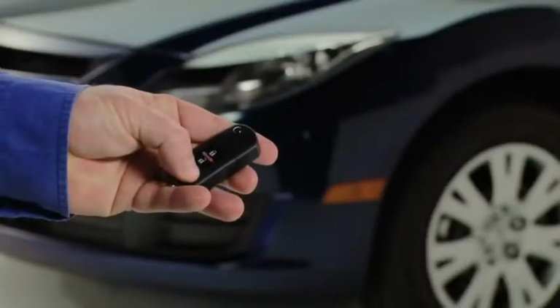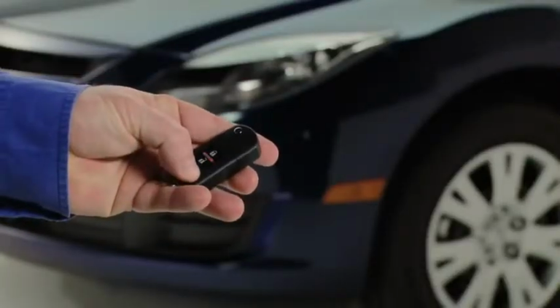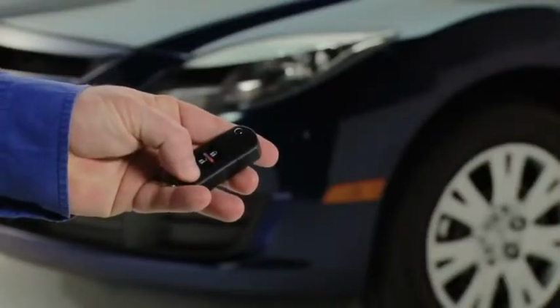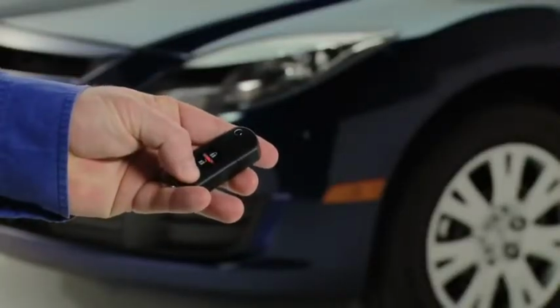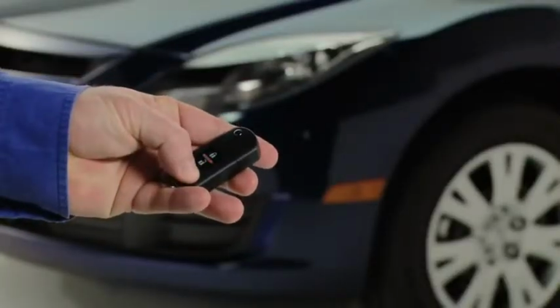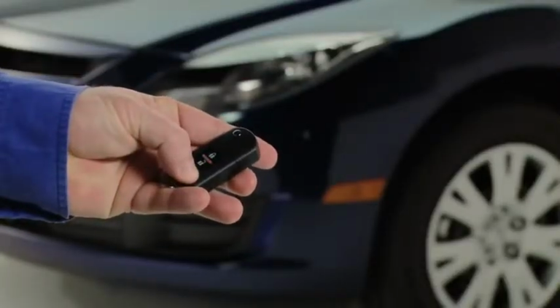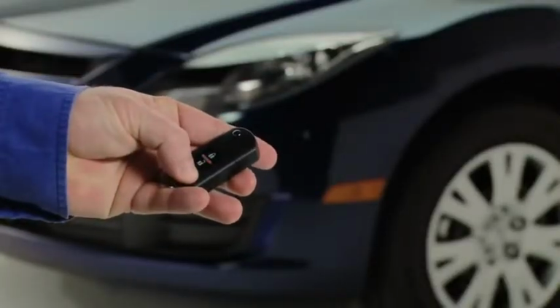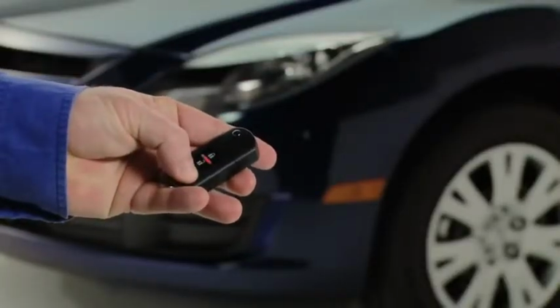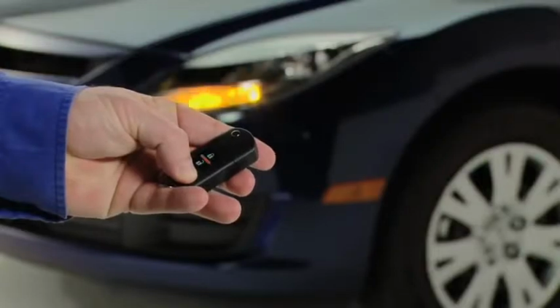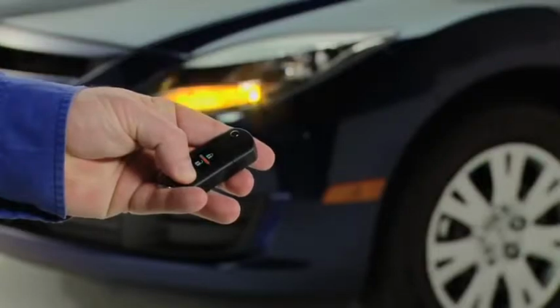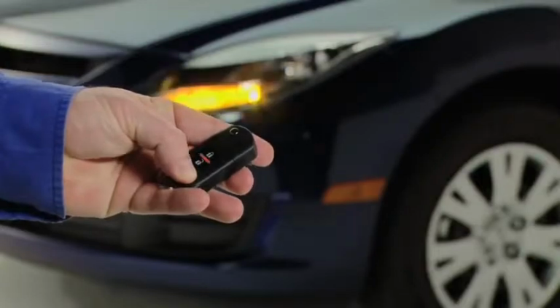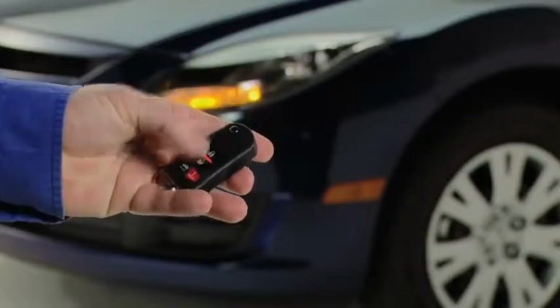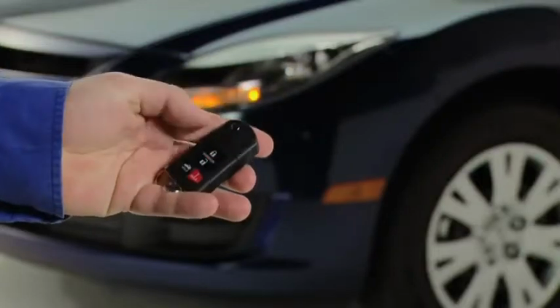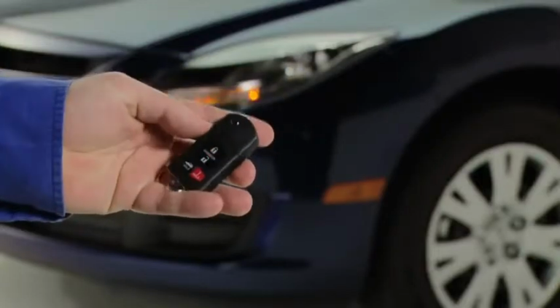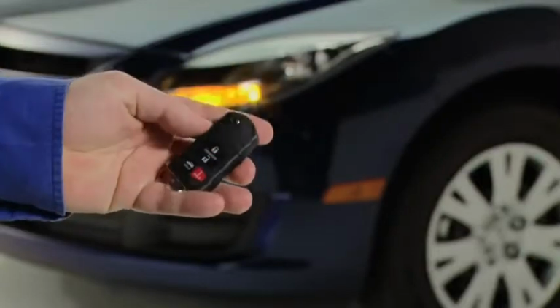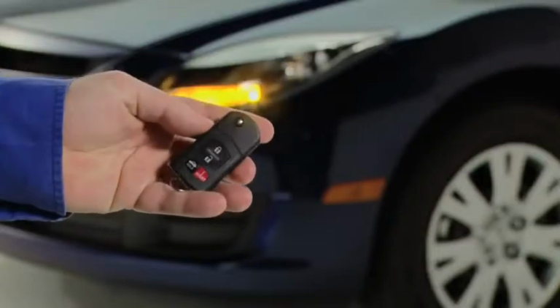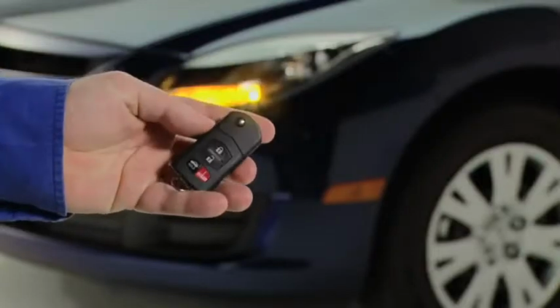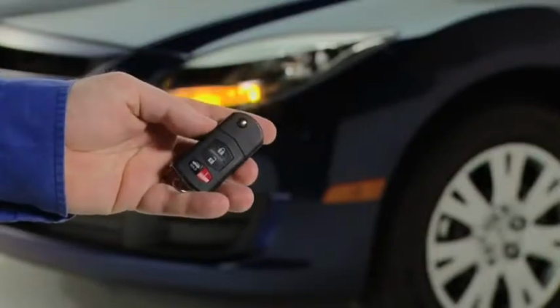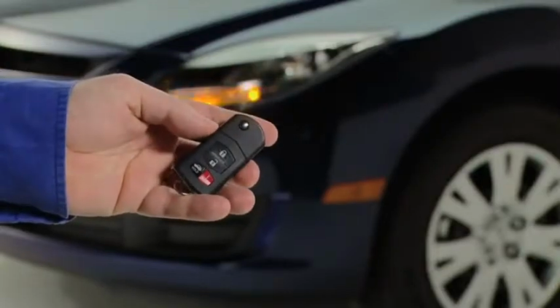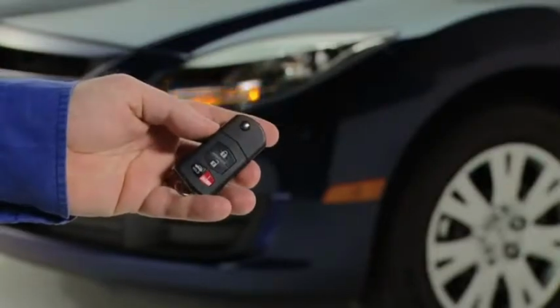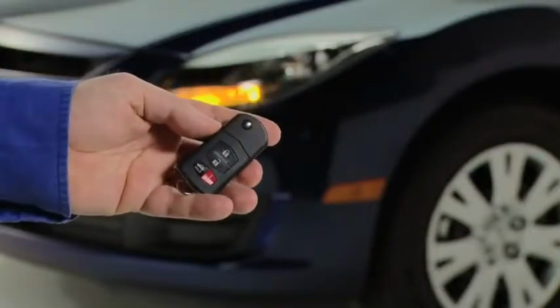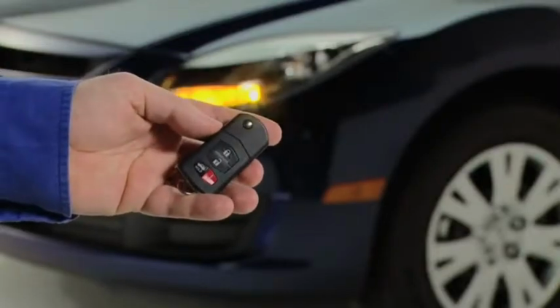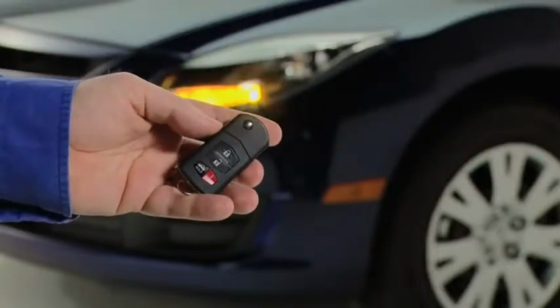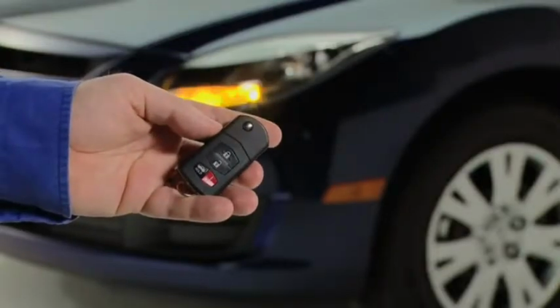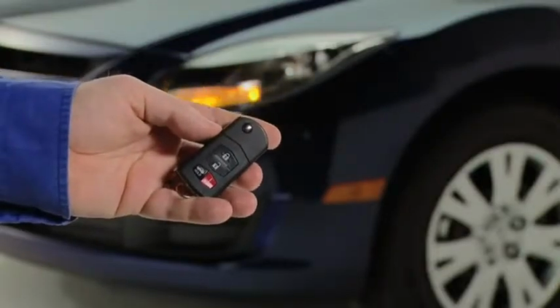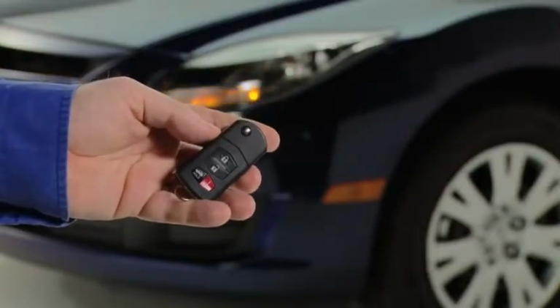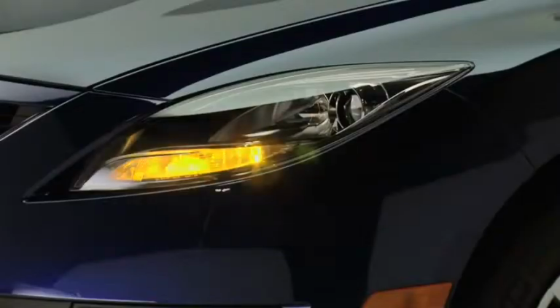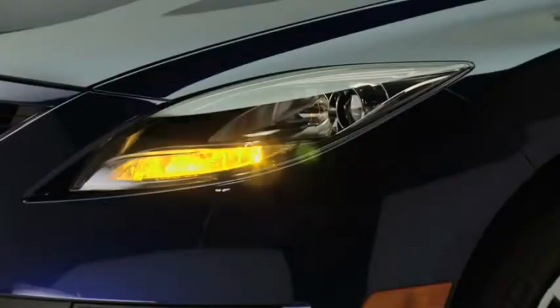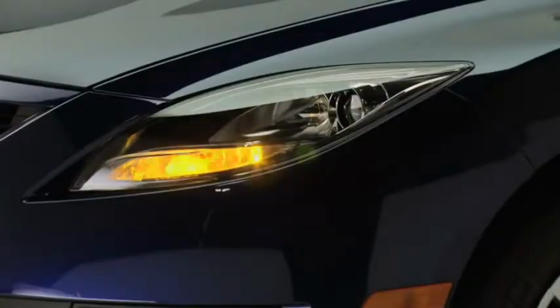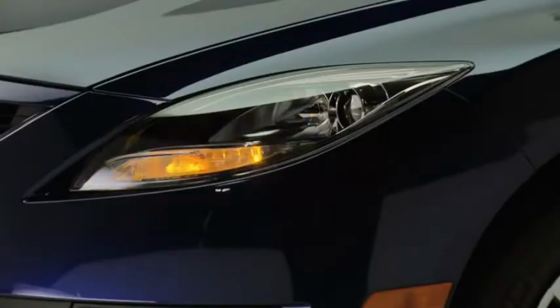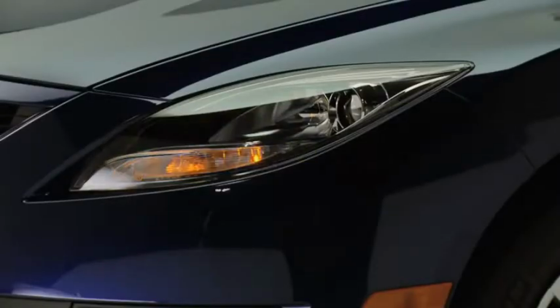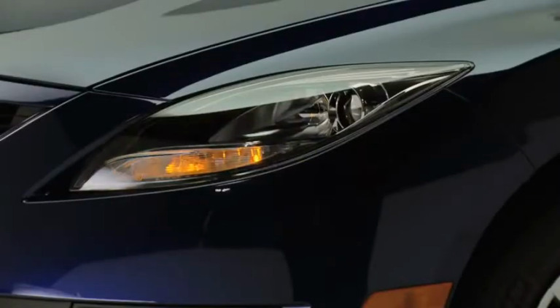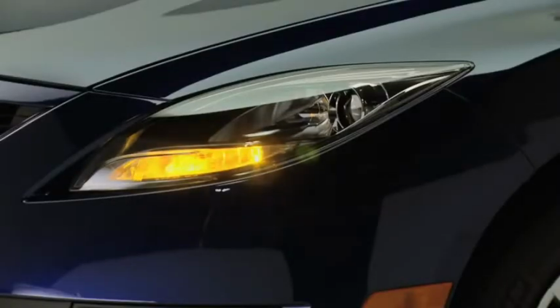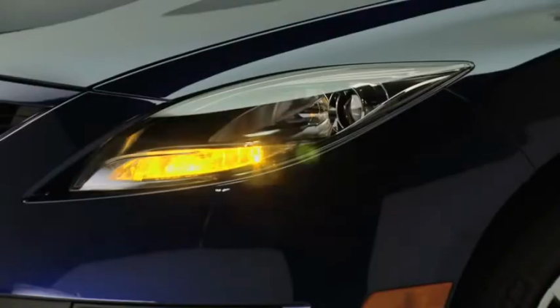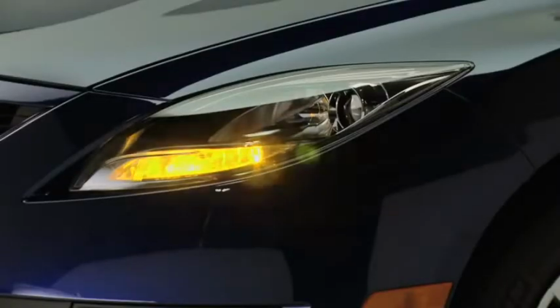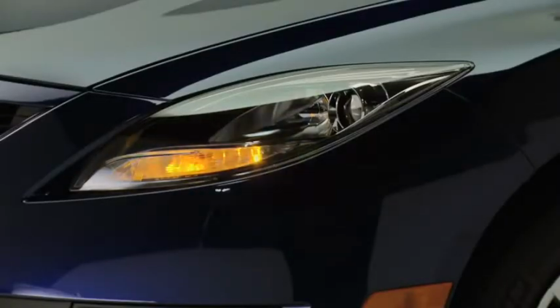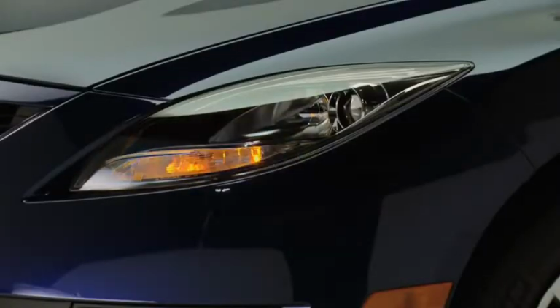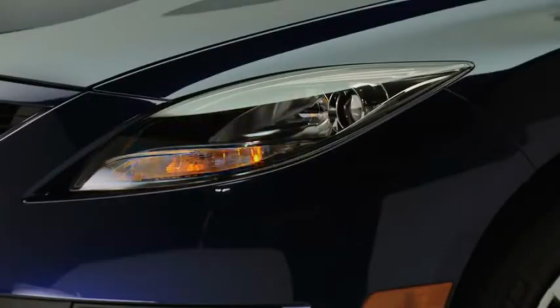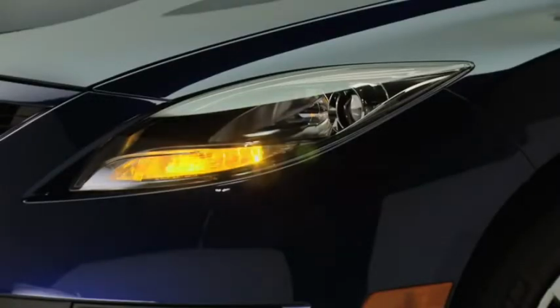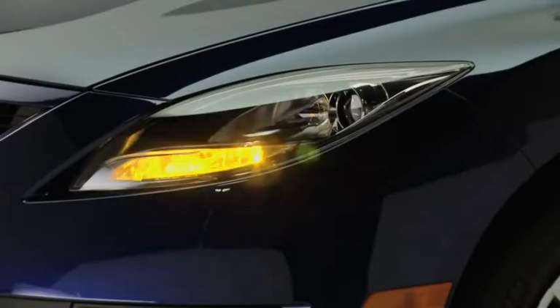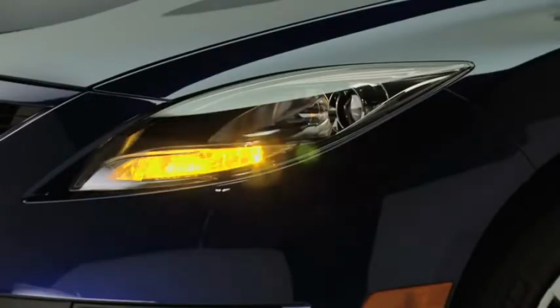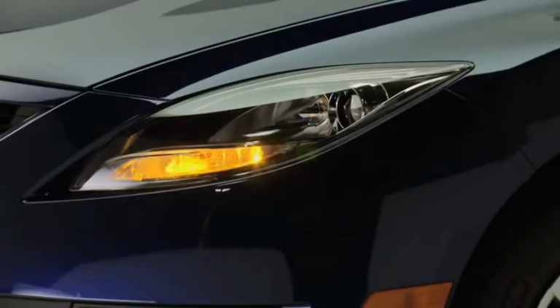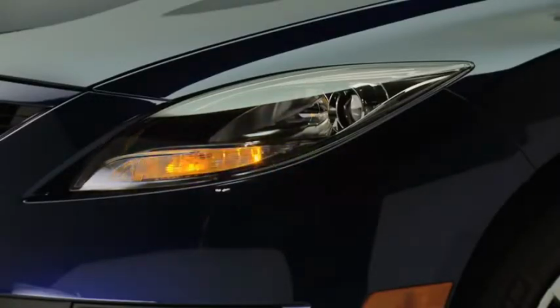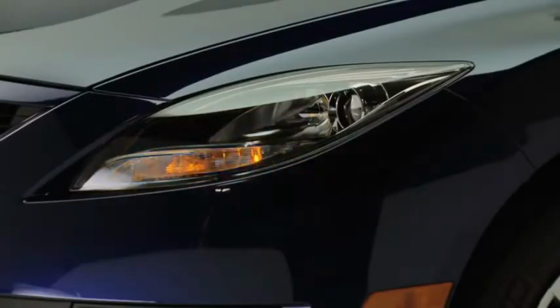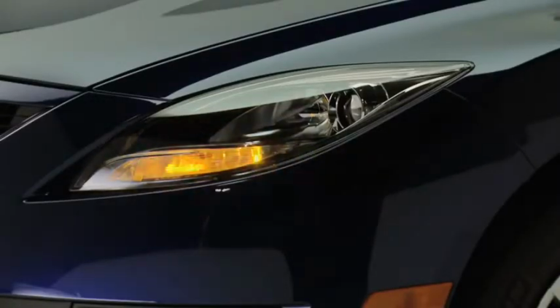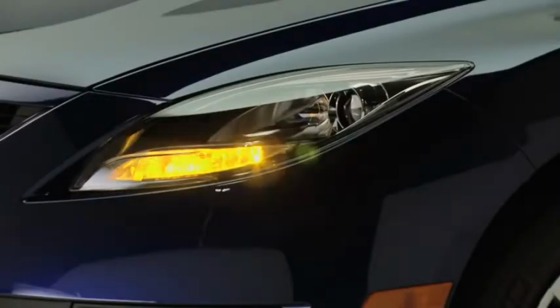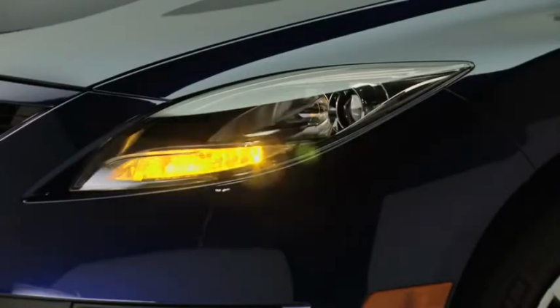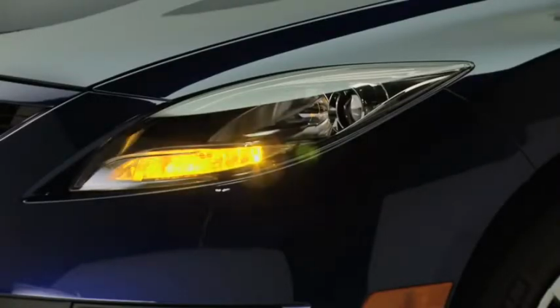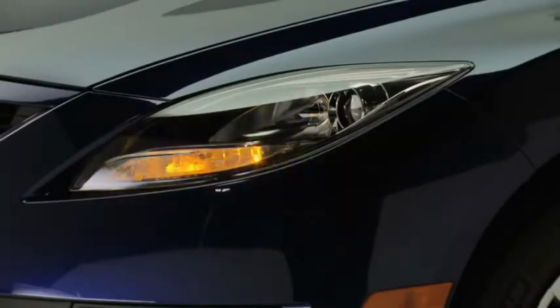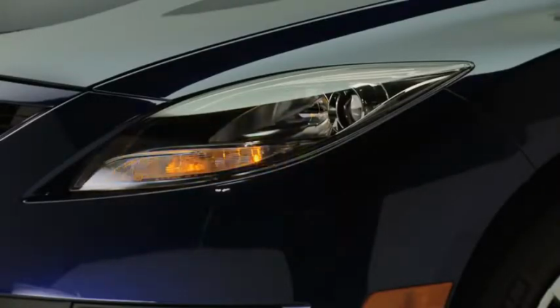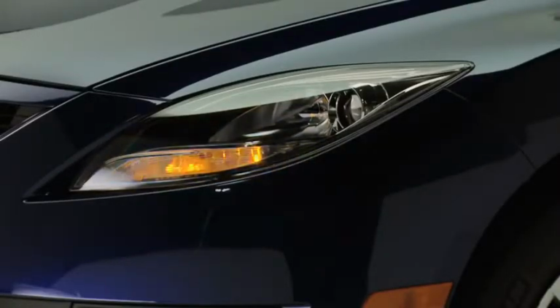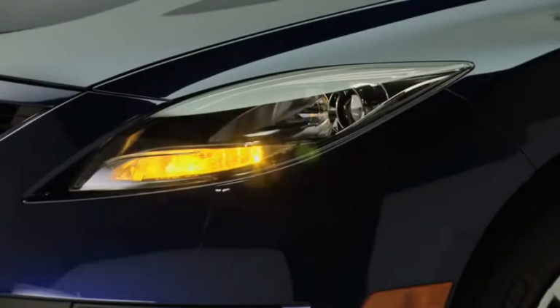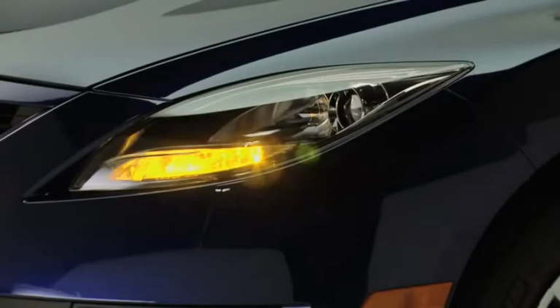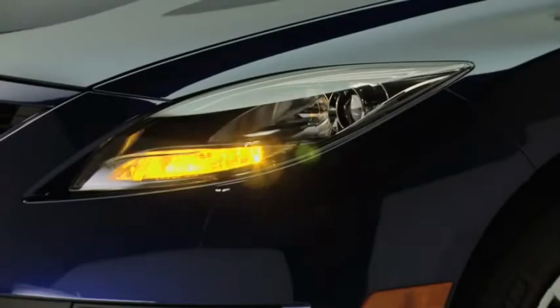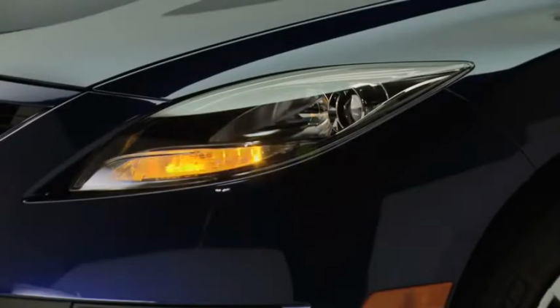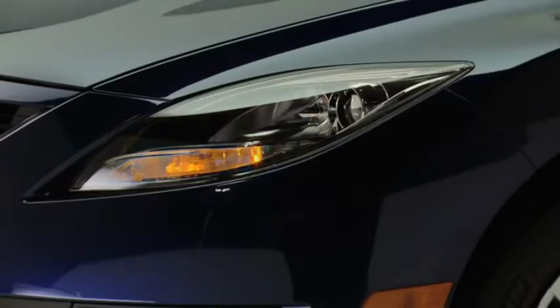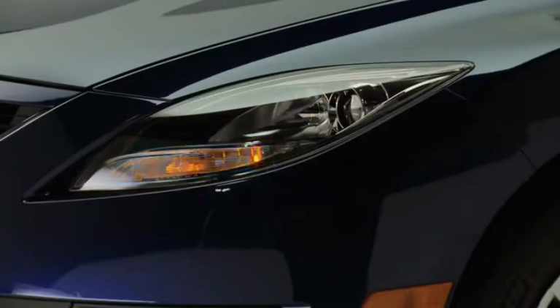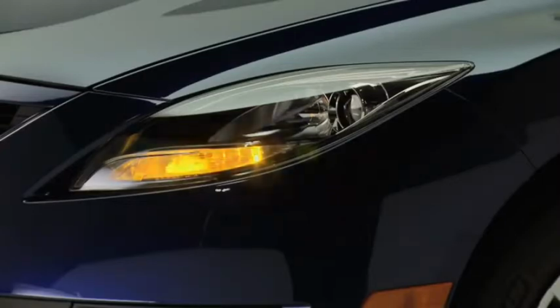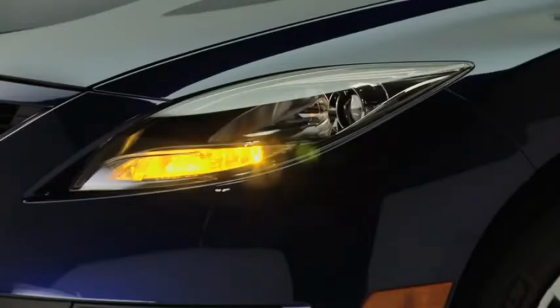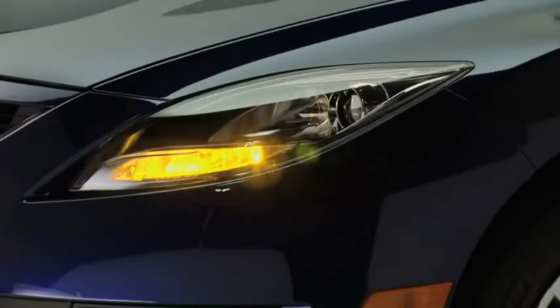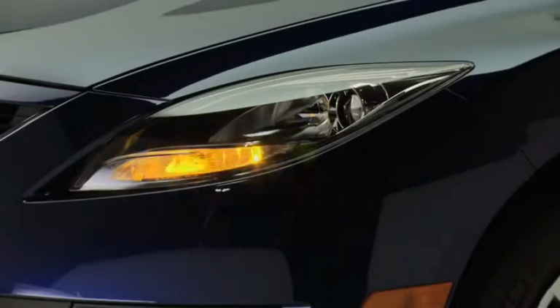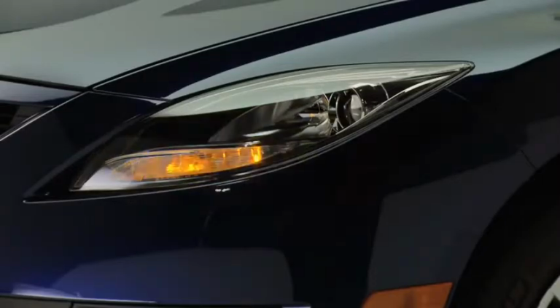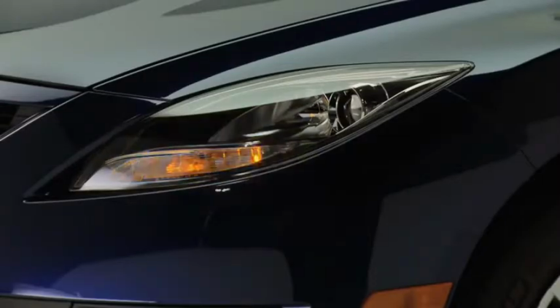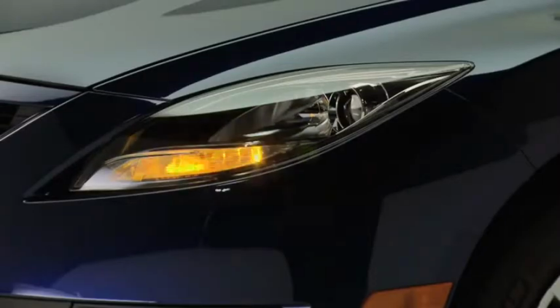Press the panic button for one second. The horn will sound intermittently and the hazard warning lights will flash.